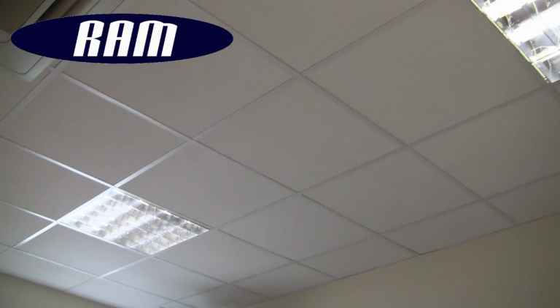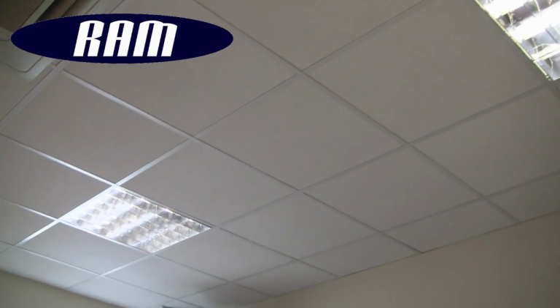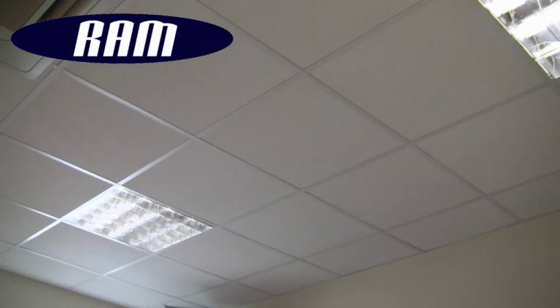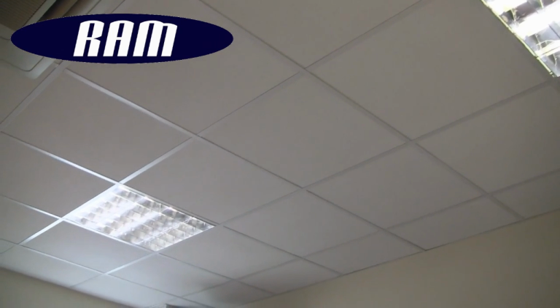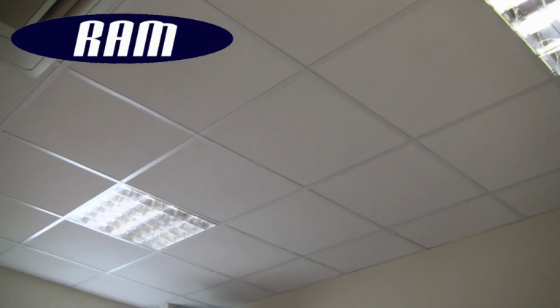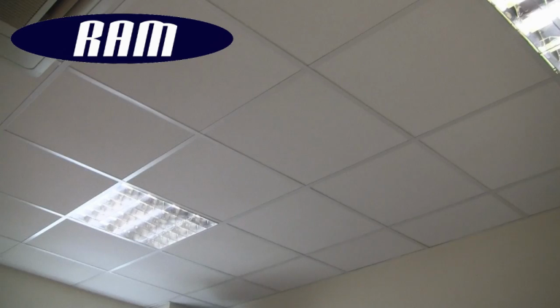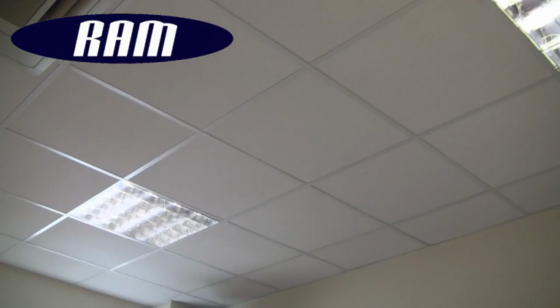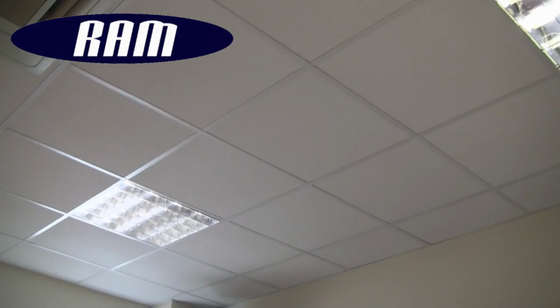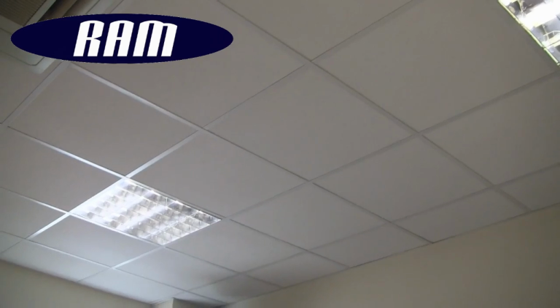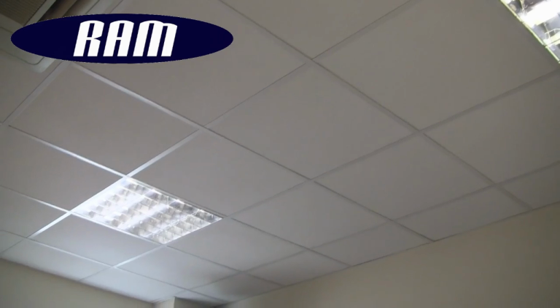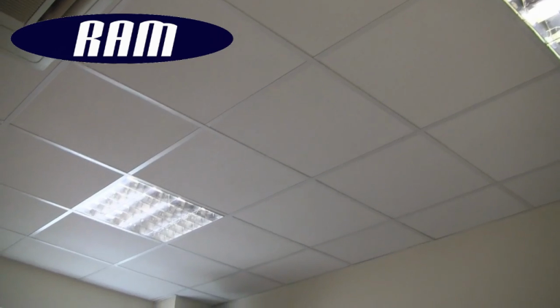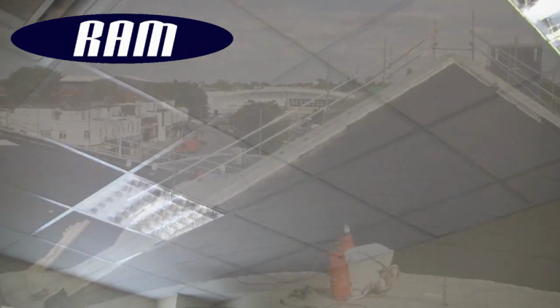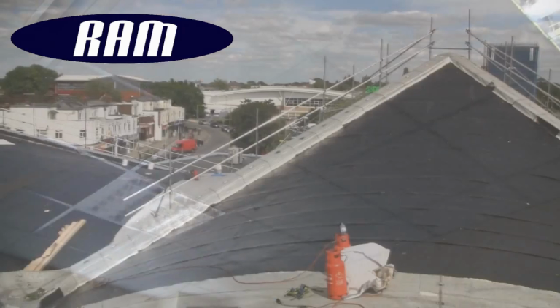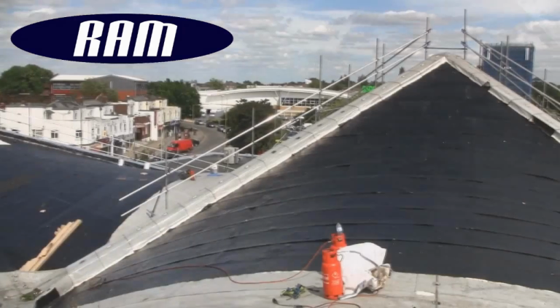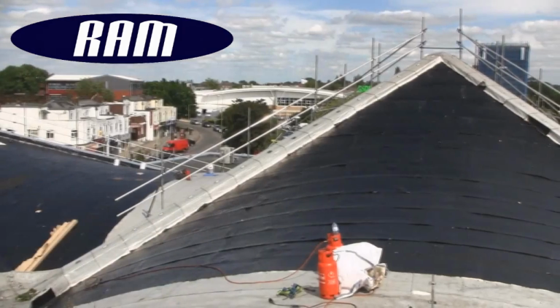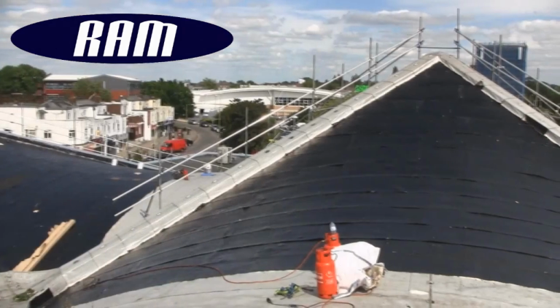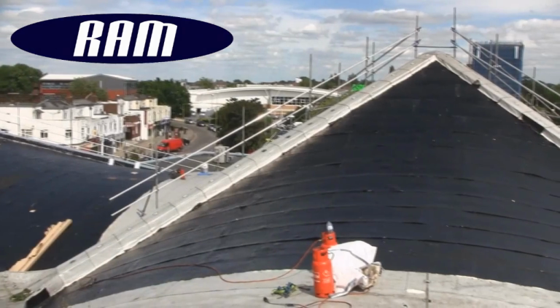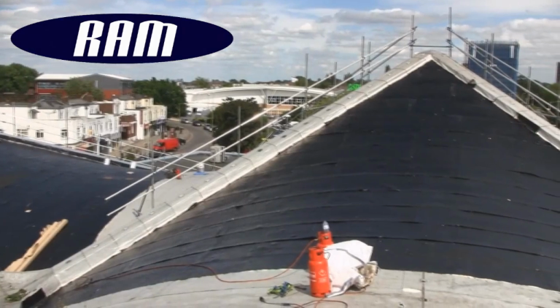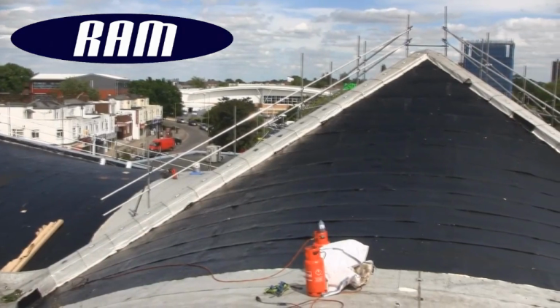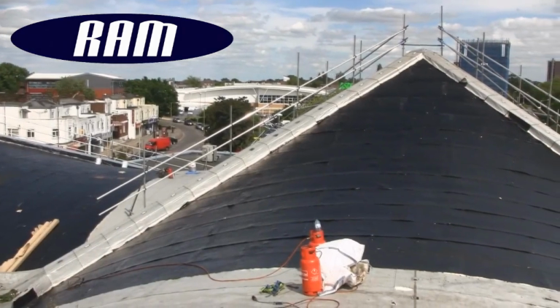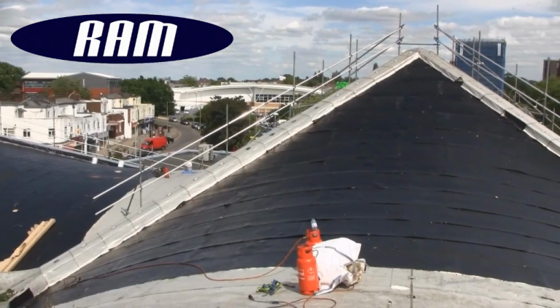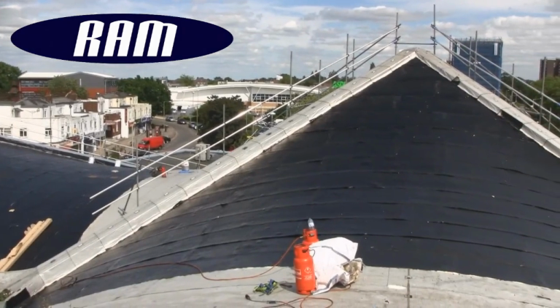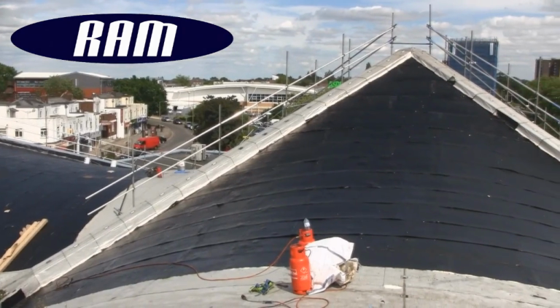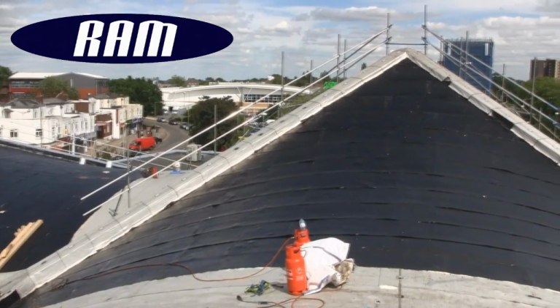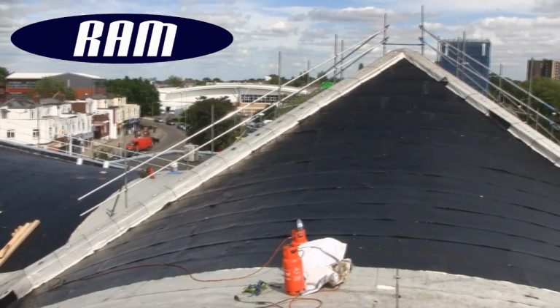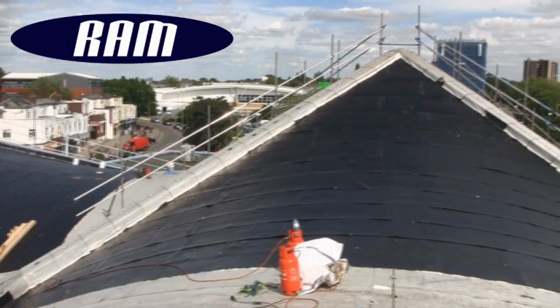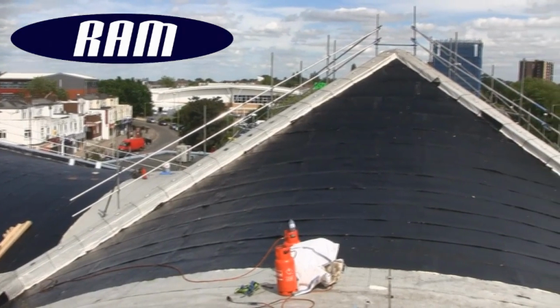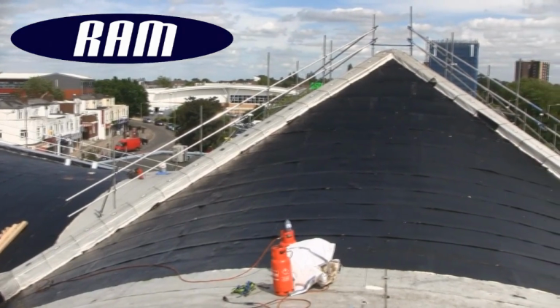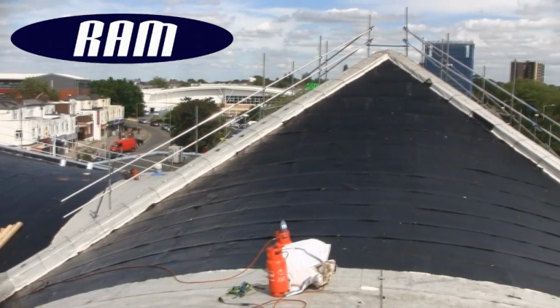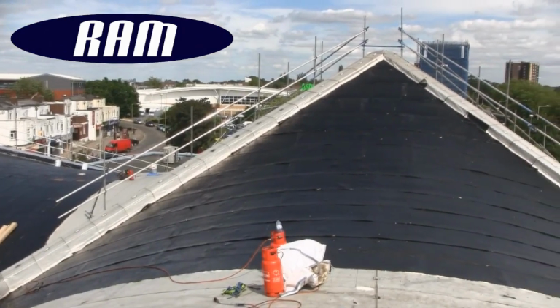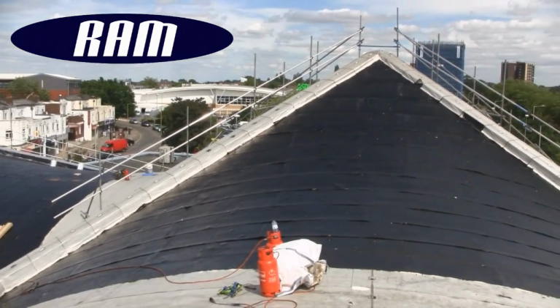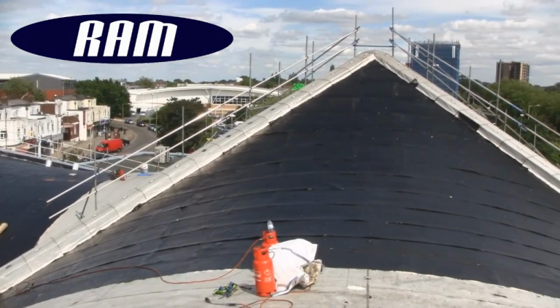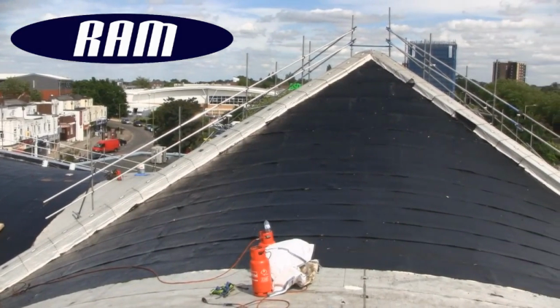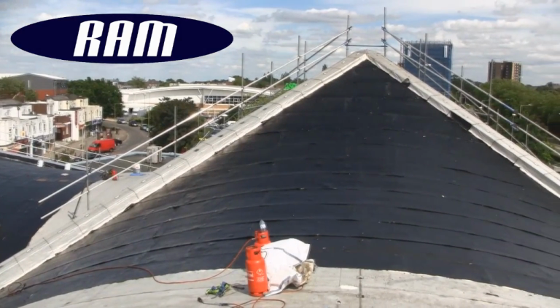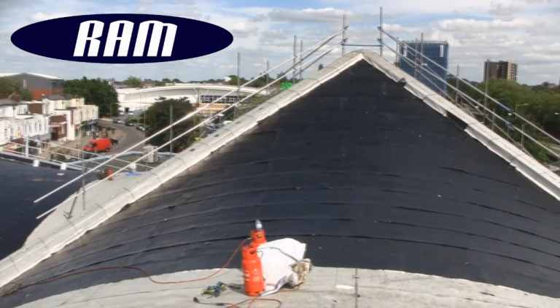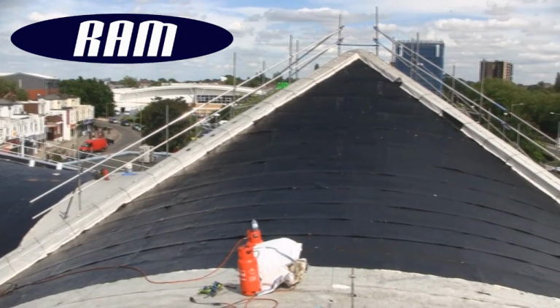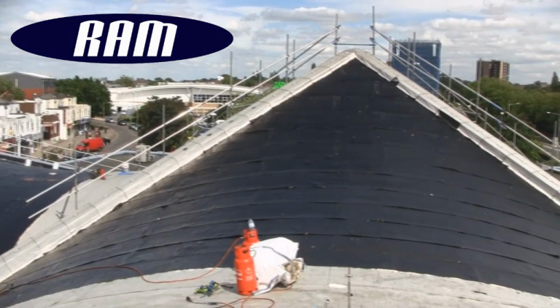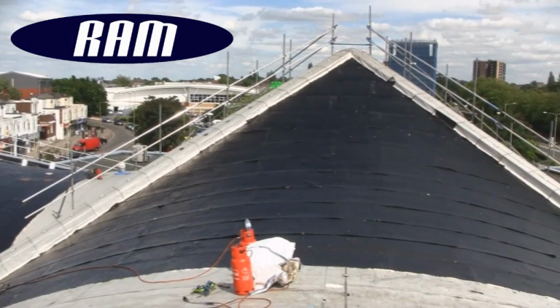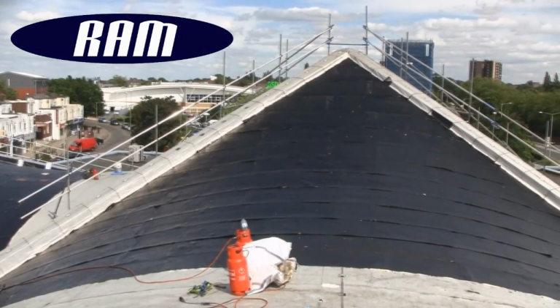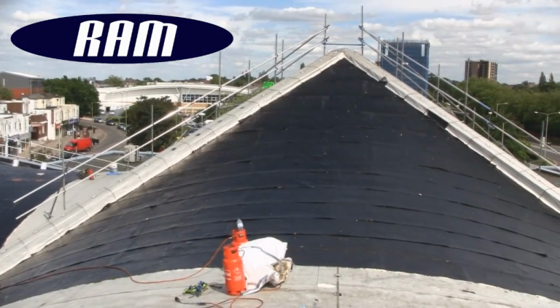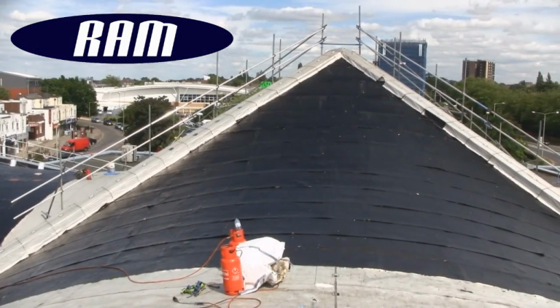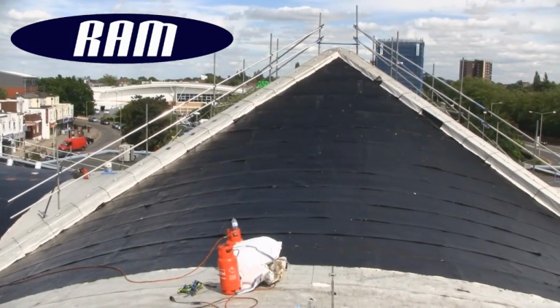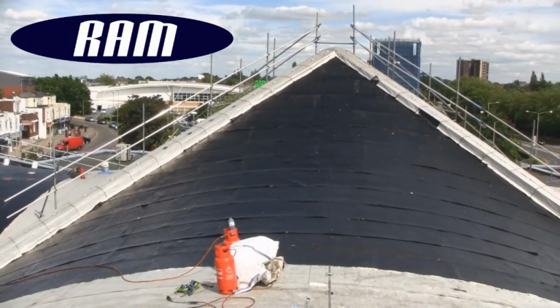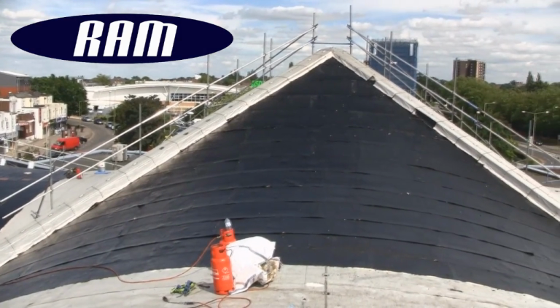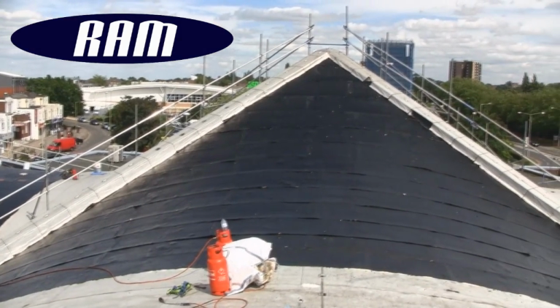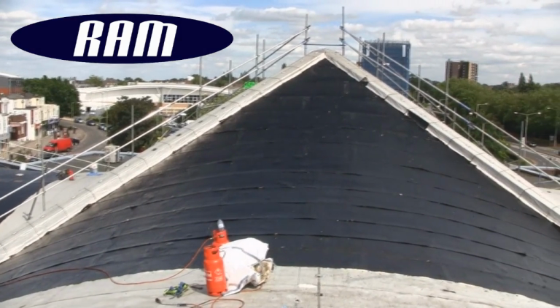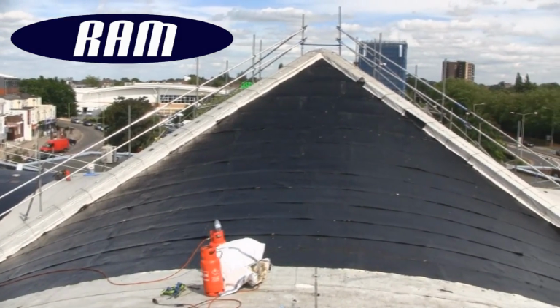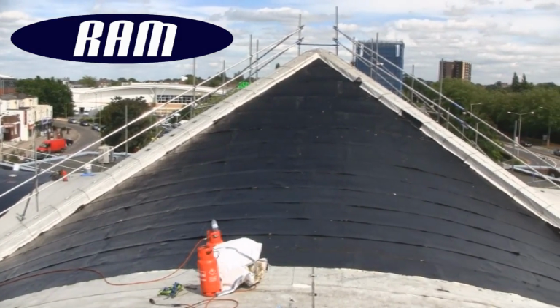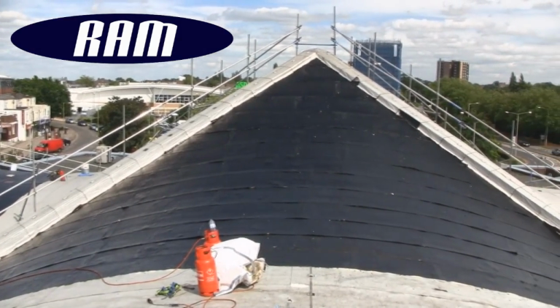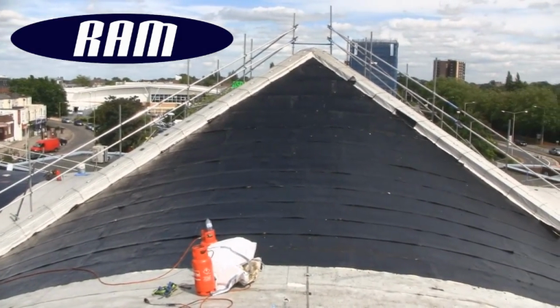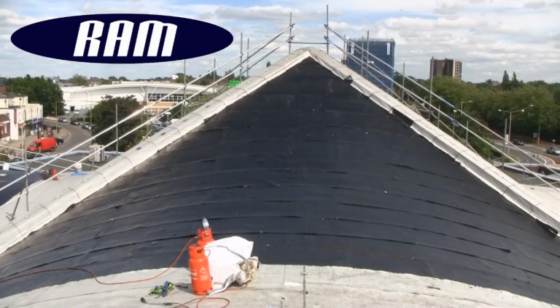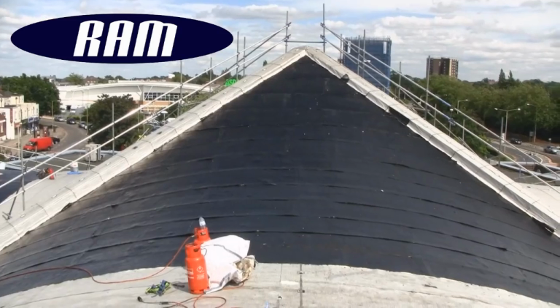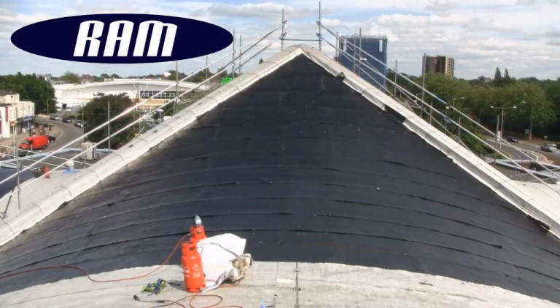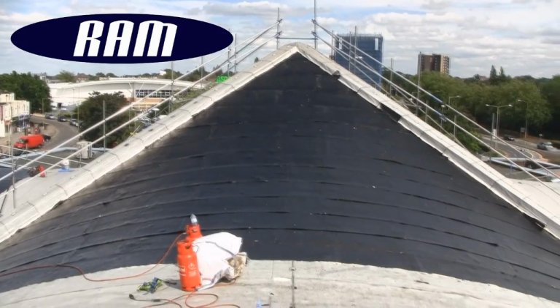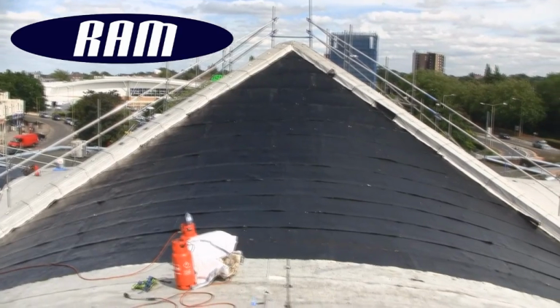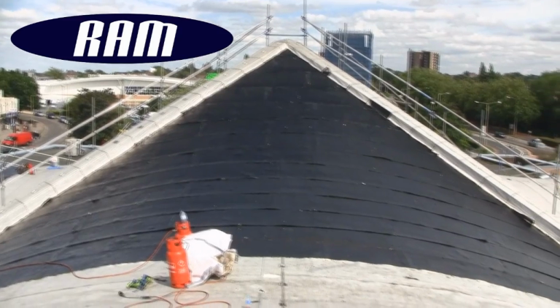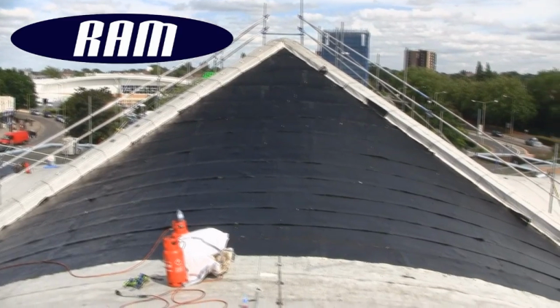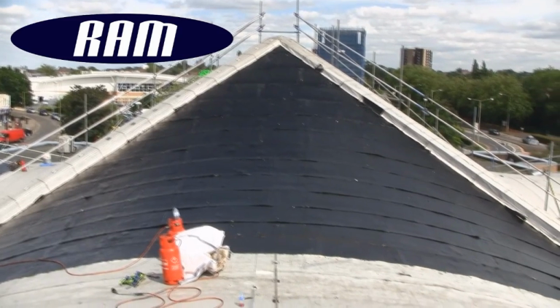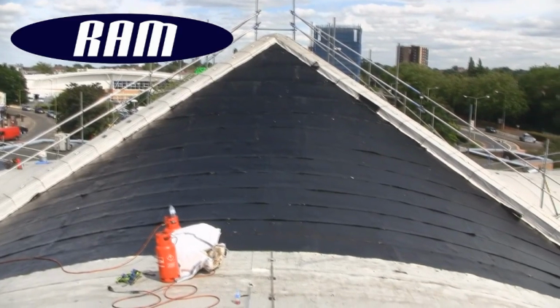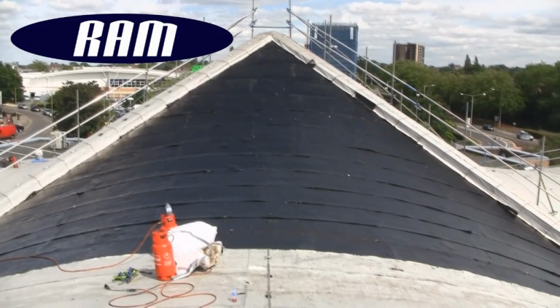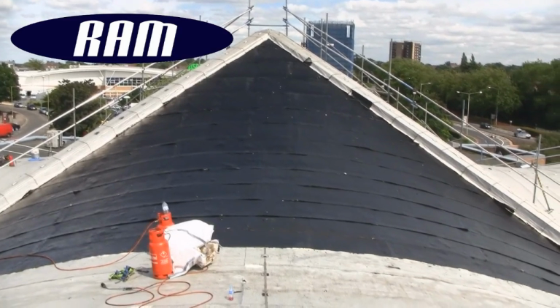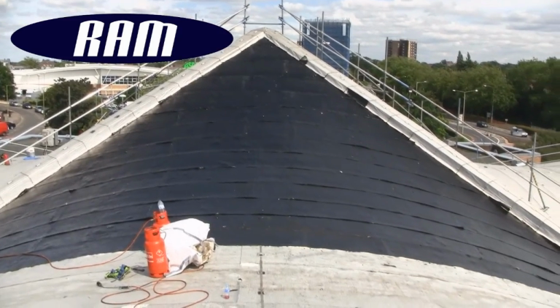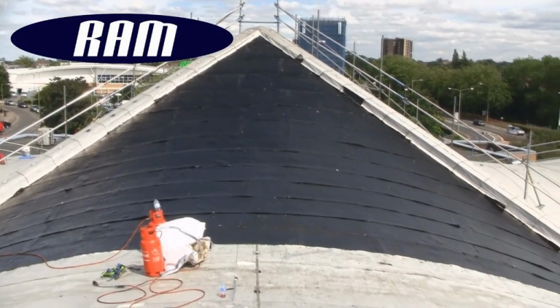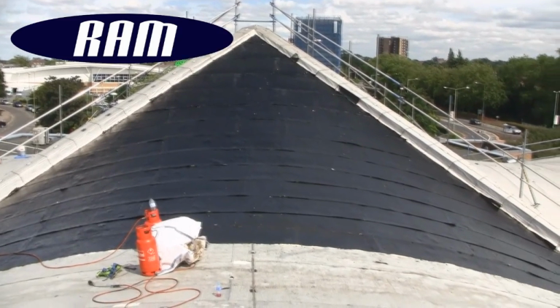The usual suggestion is to strip and replace the entire roof, which causes substantial disruption and is extremely expensive.